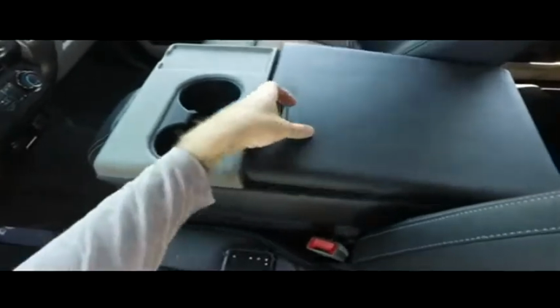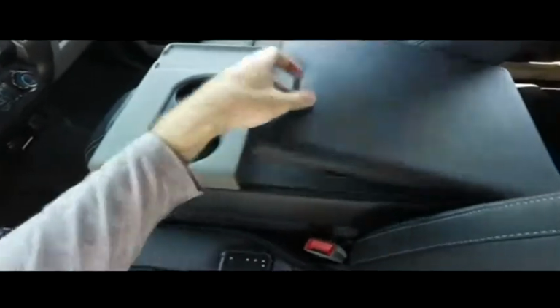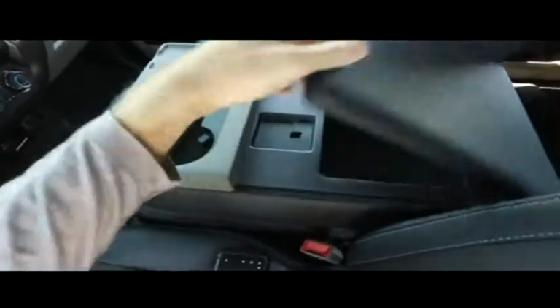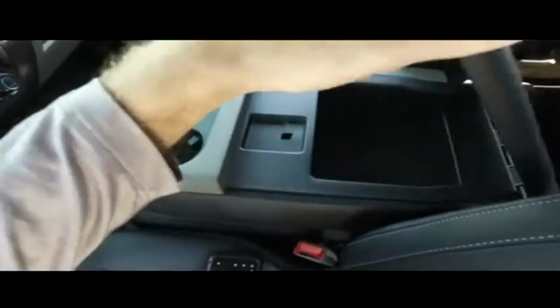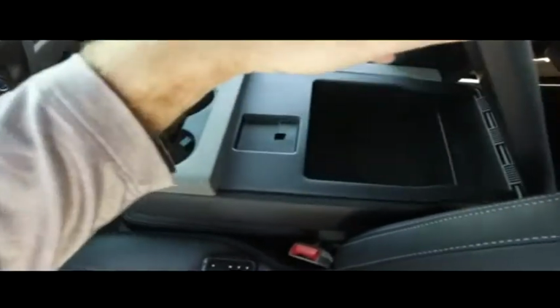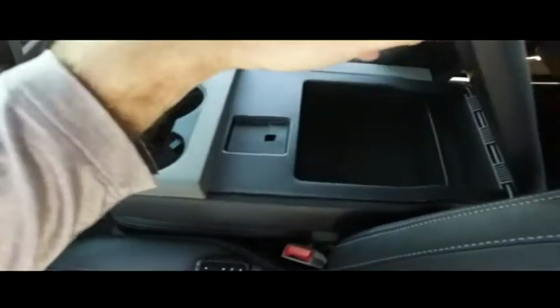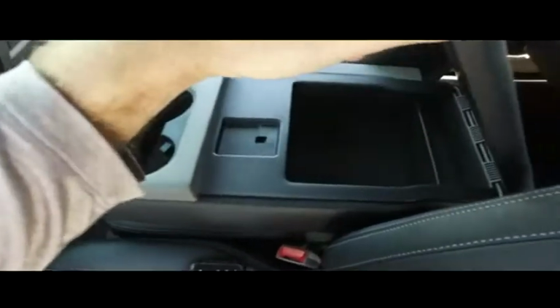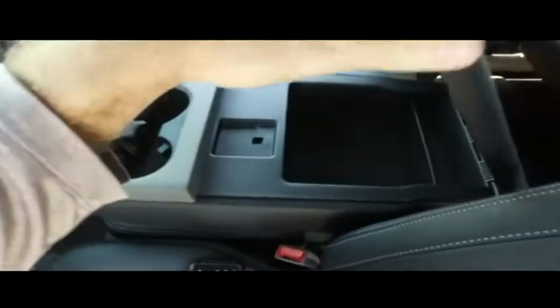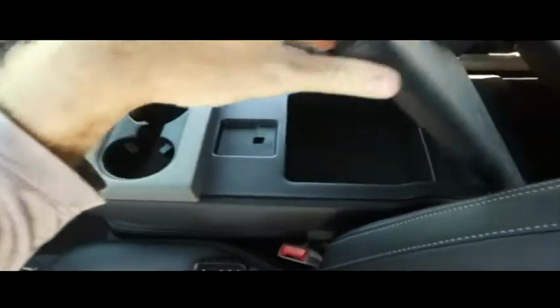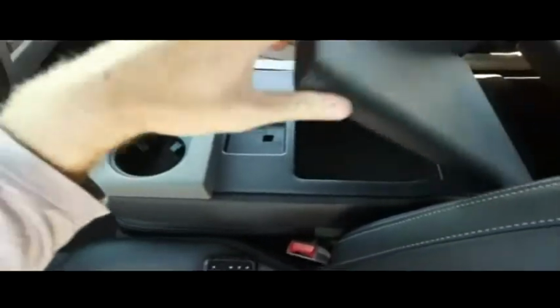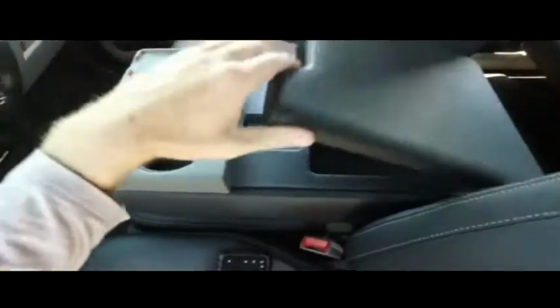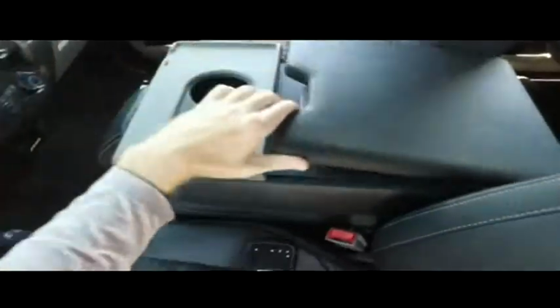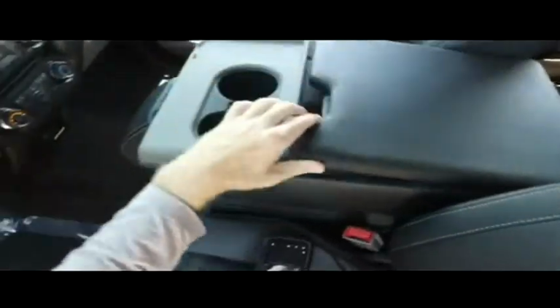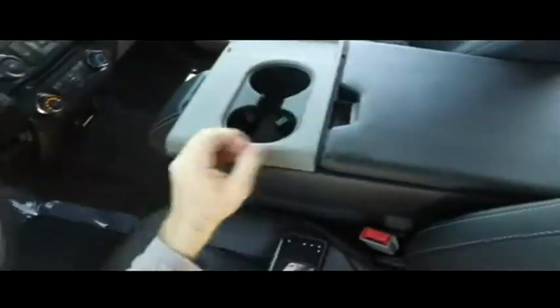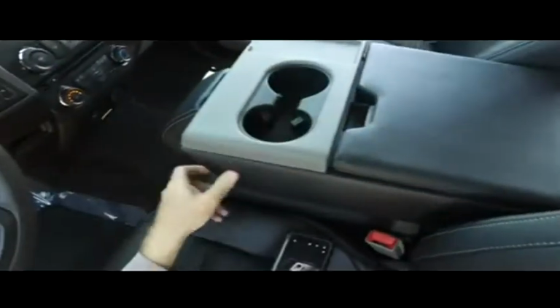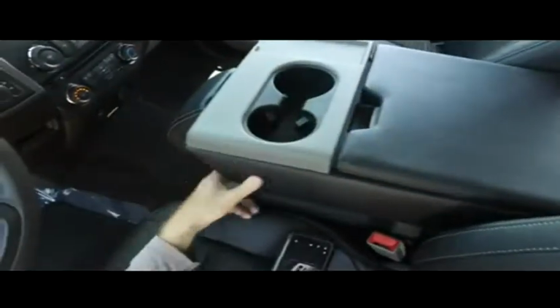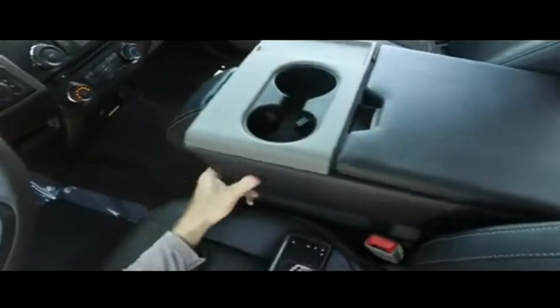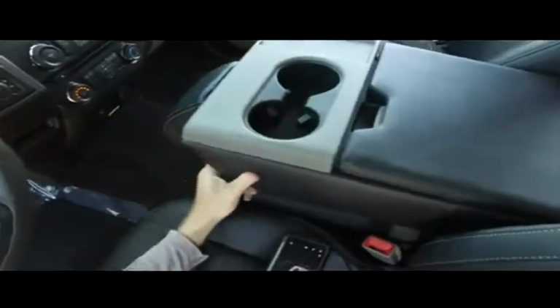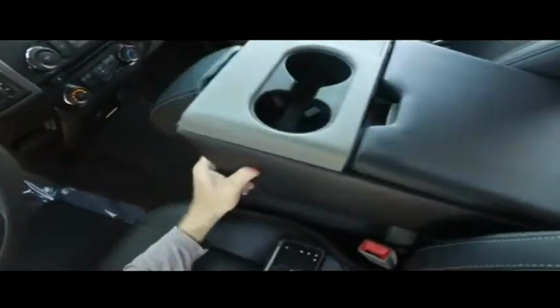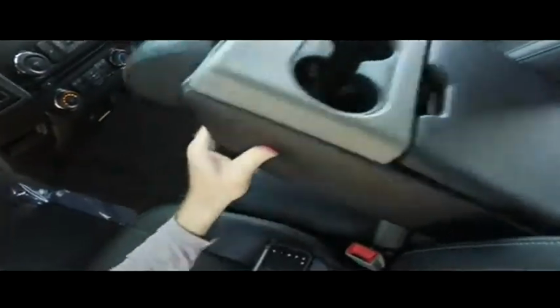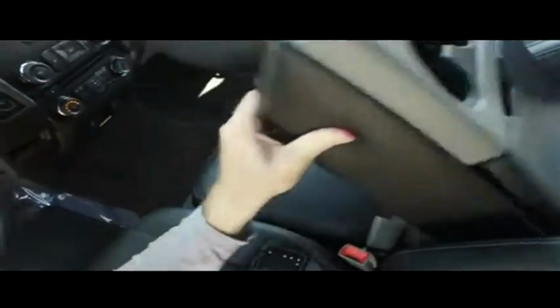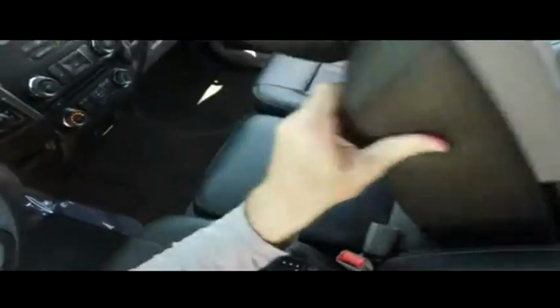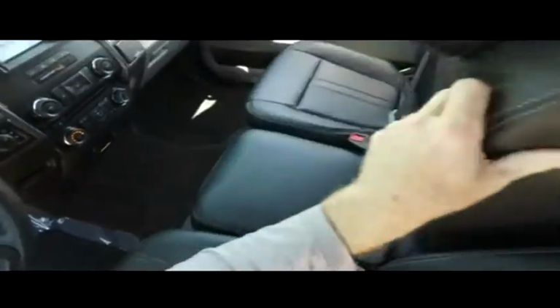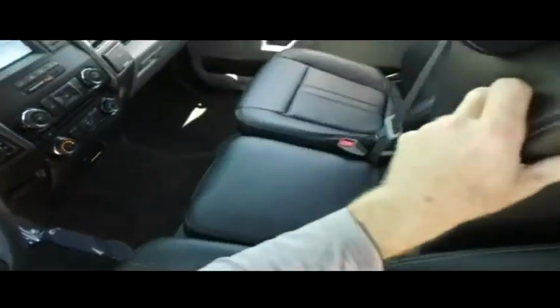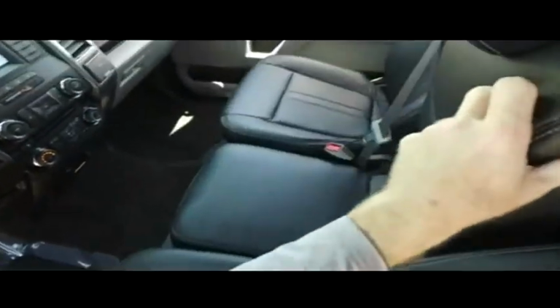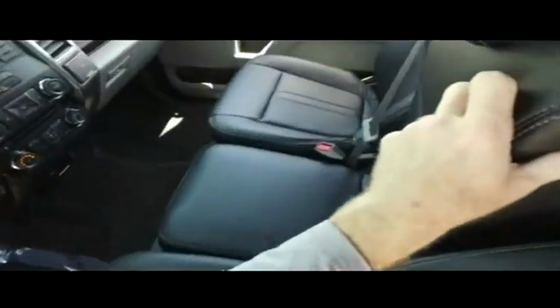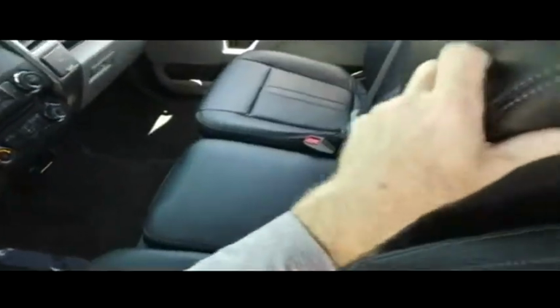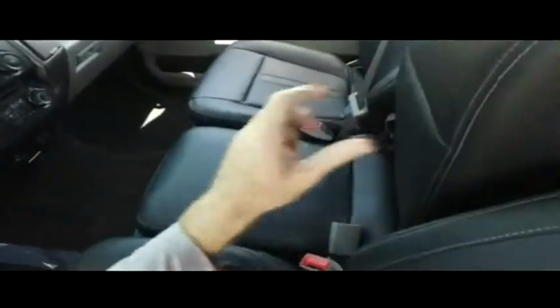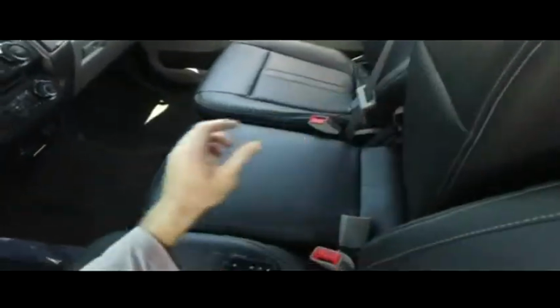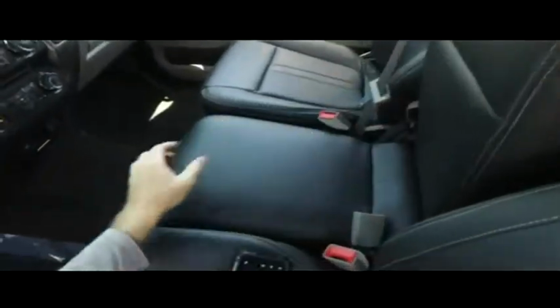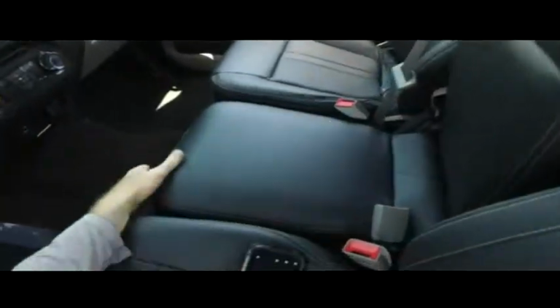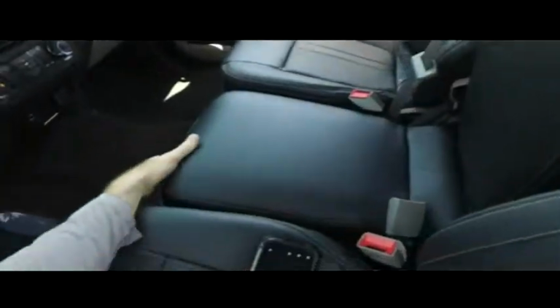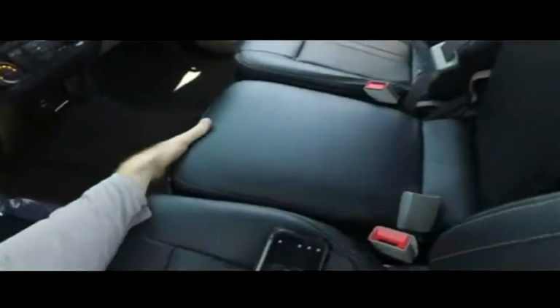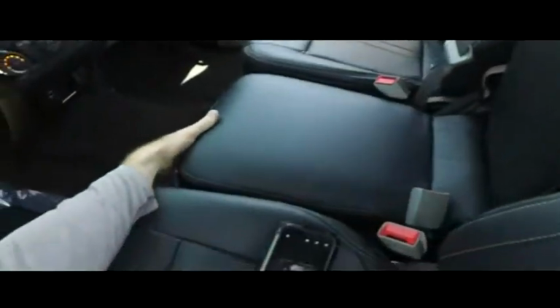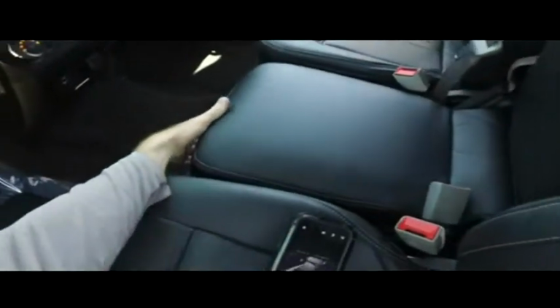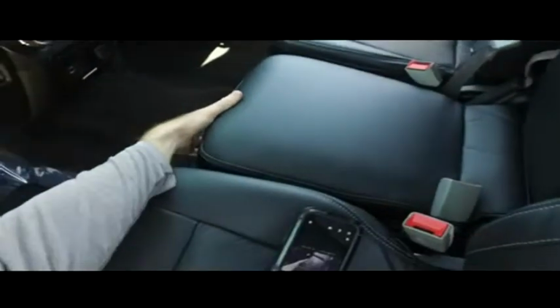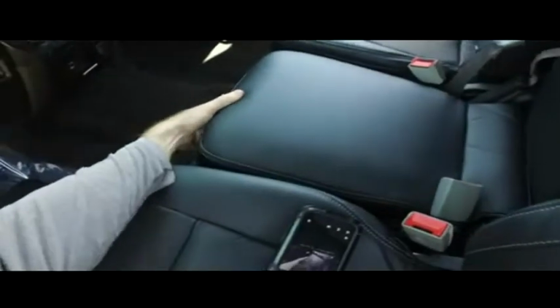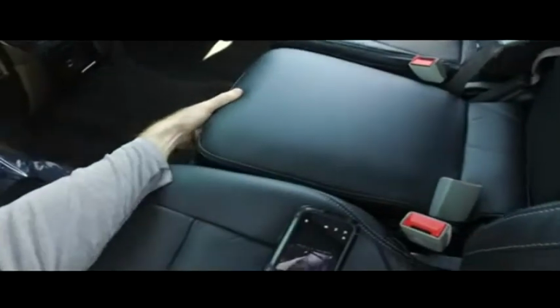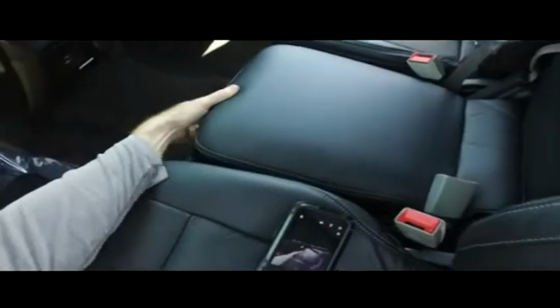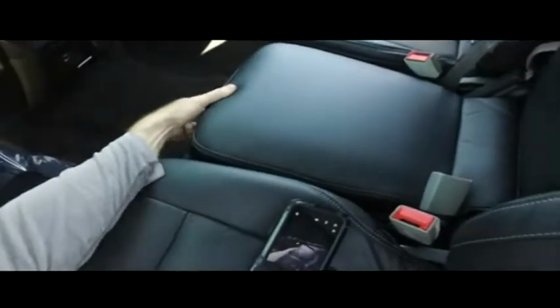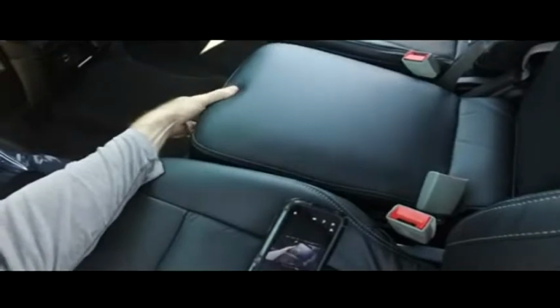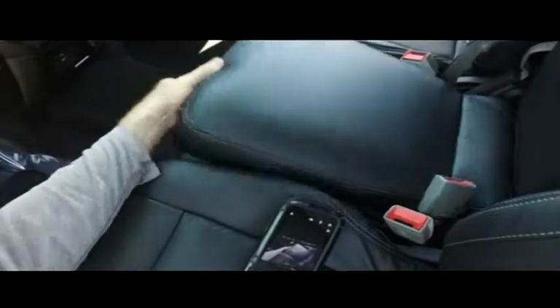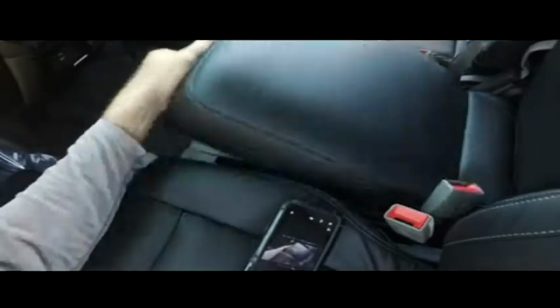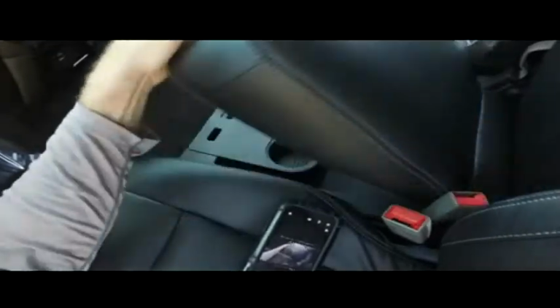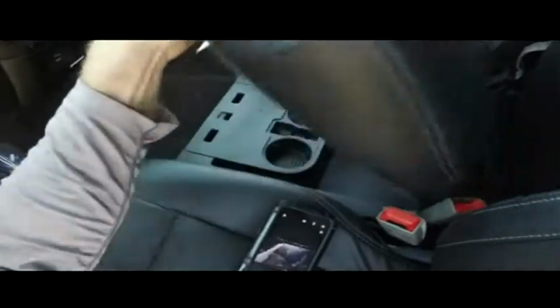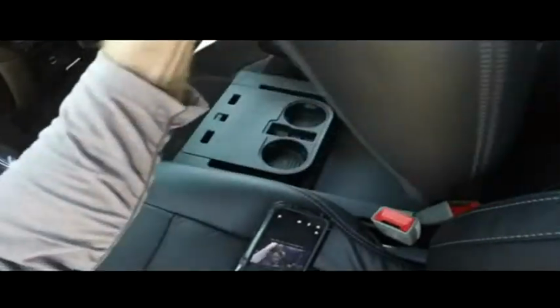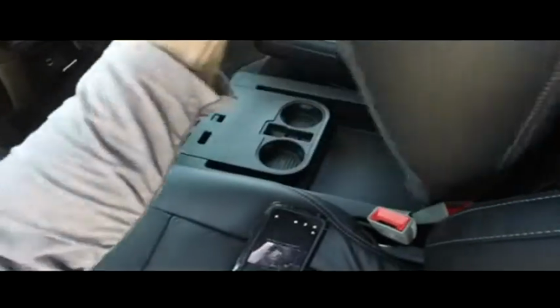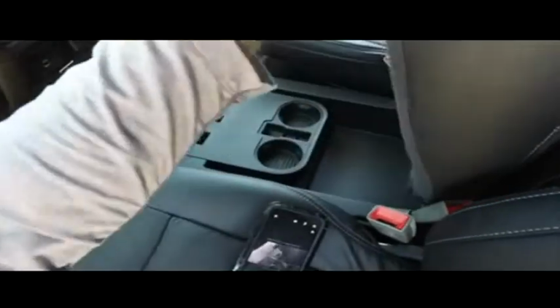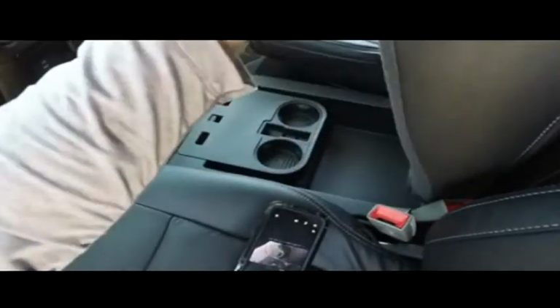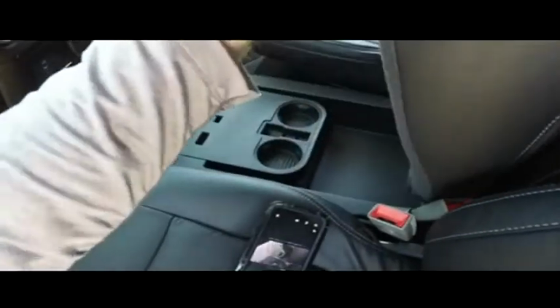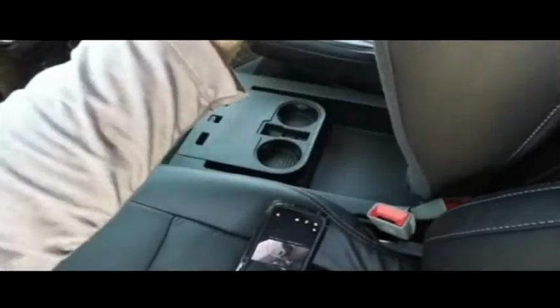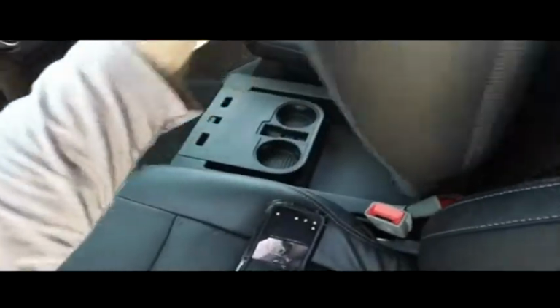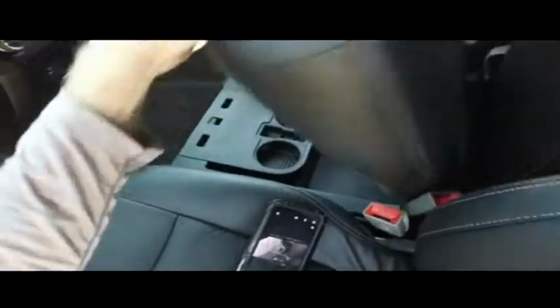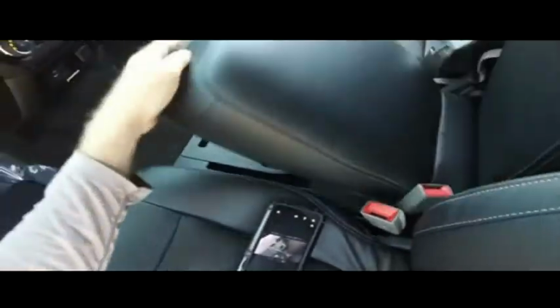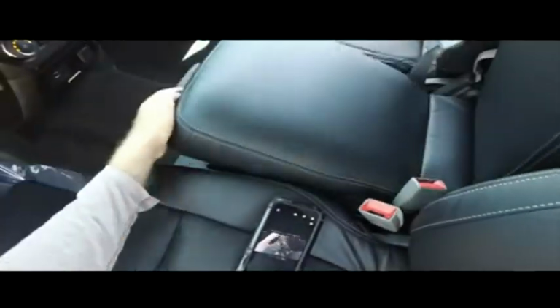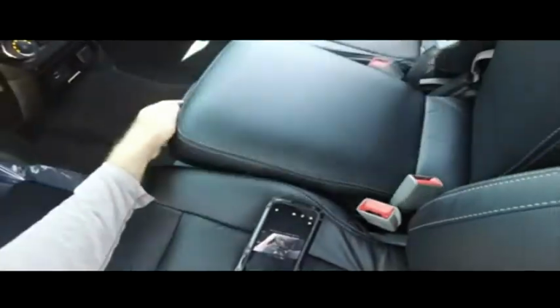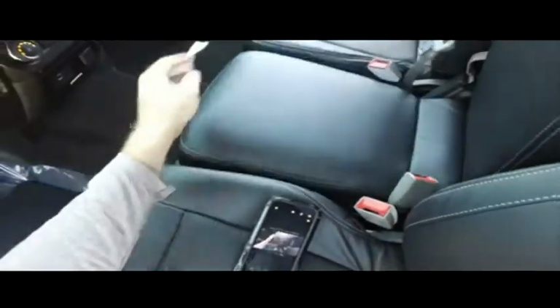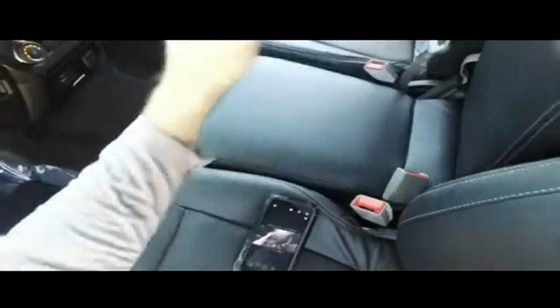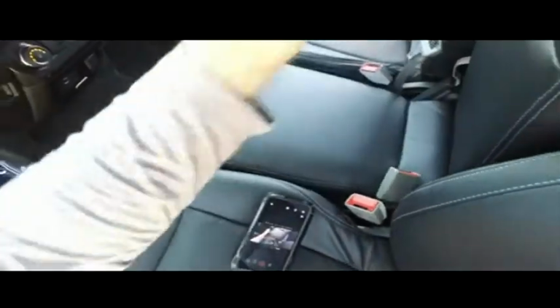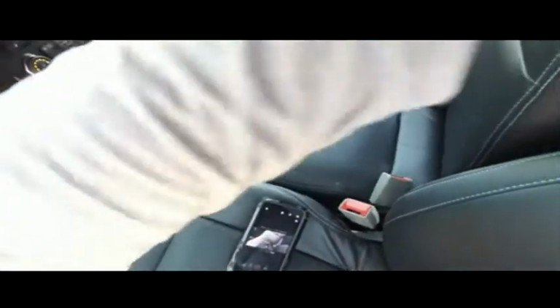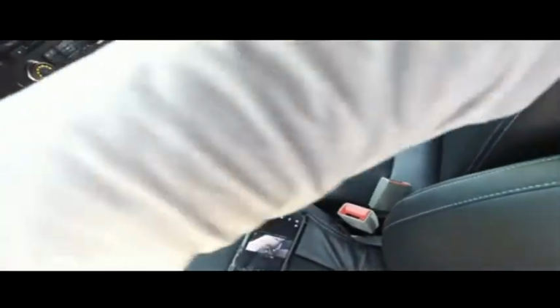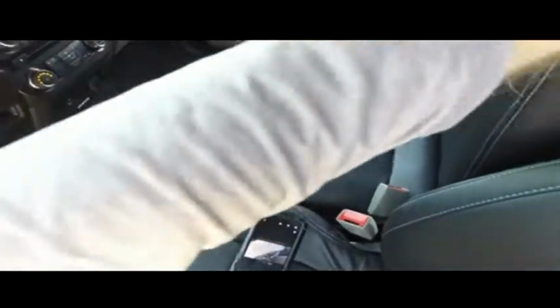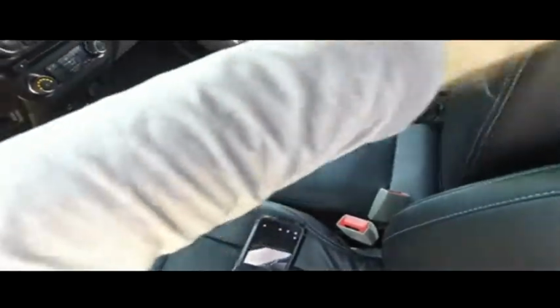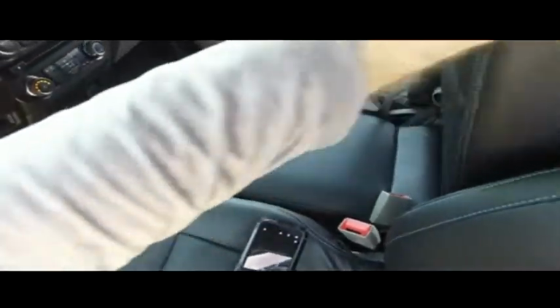Let's check out your center console. We've got your storage cup holders. Lift this up — turns into a third seat. You've got storage underneath.